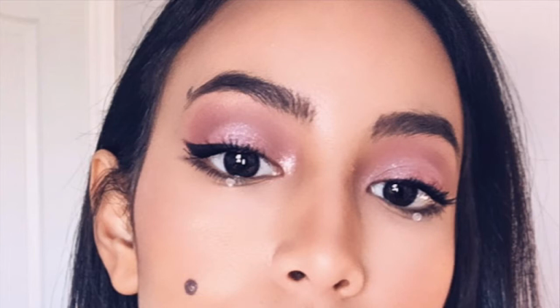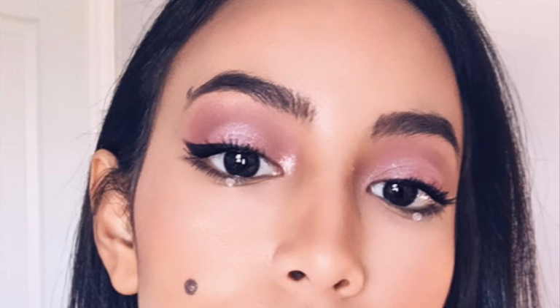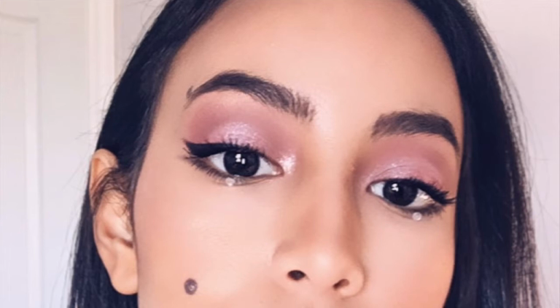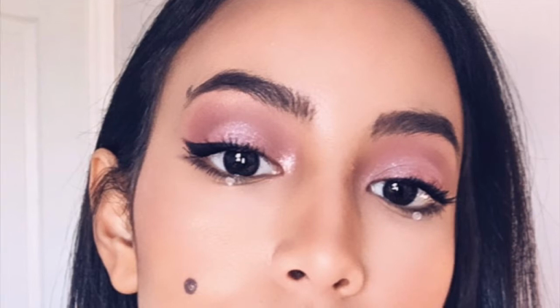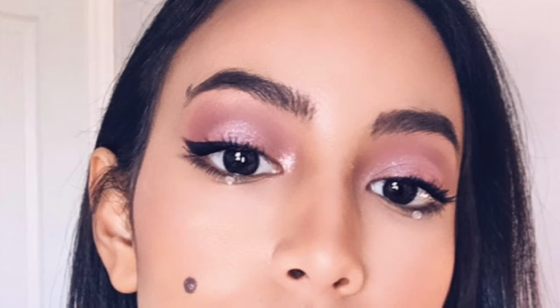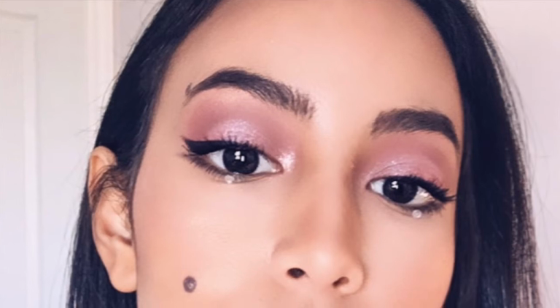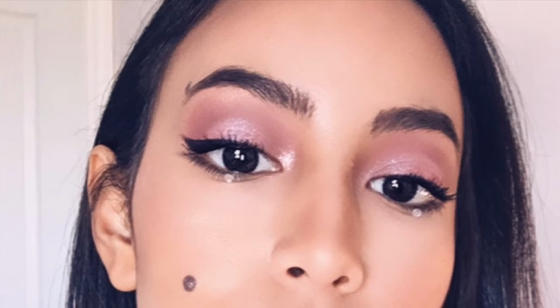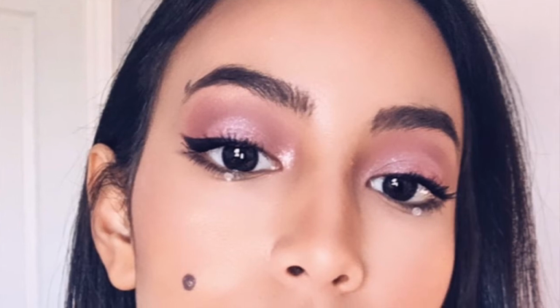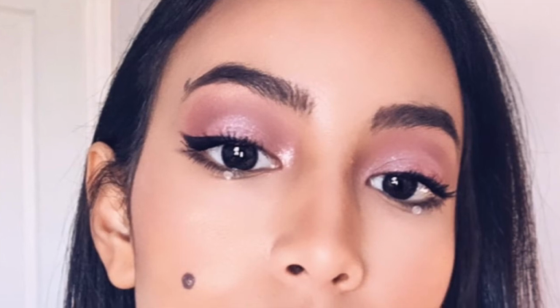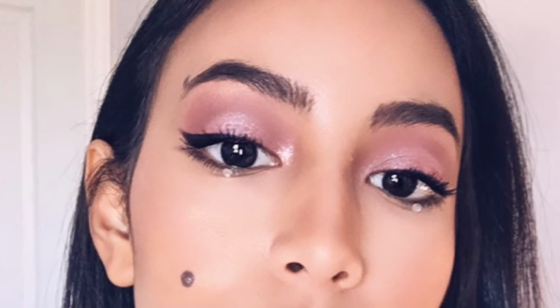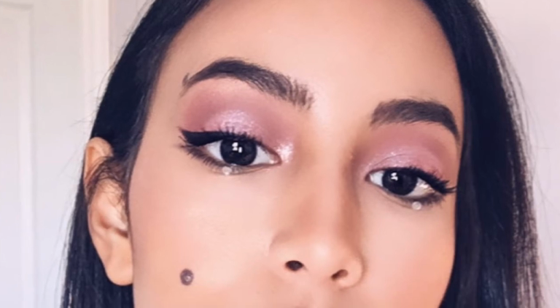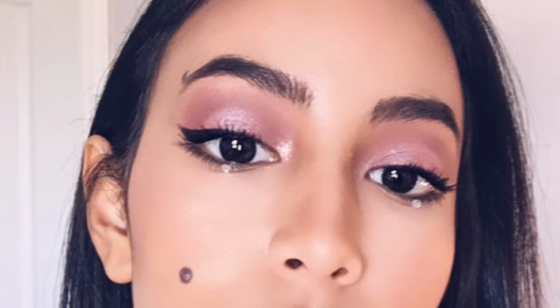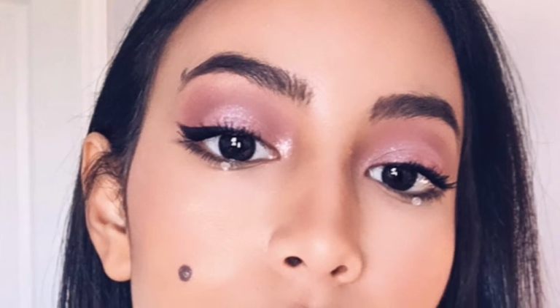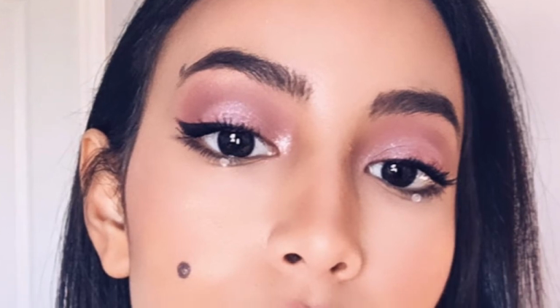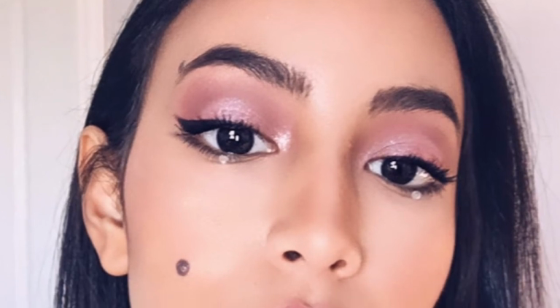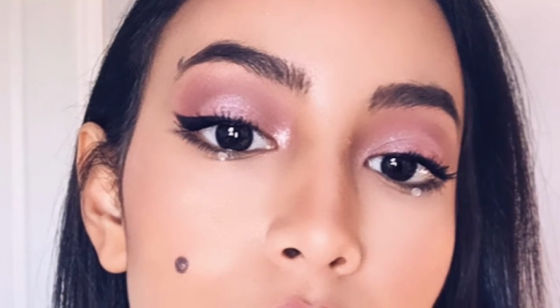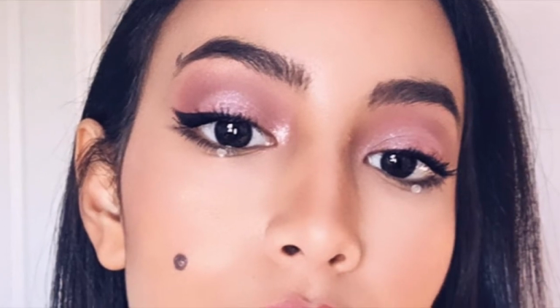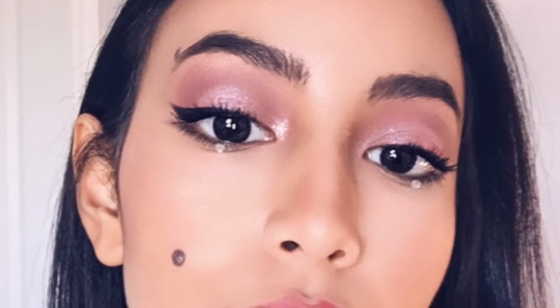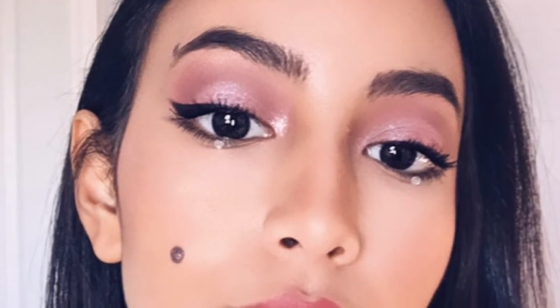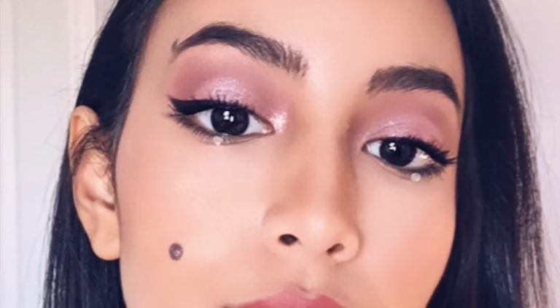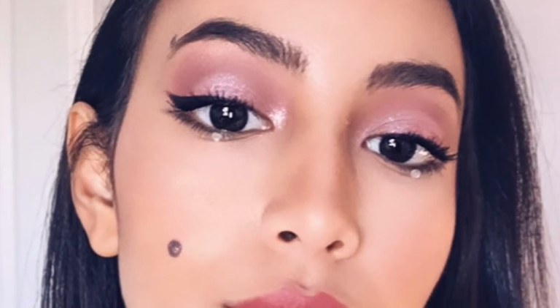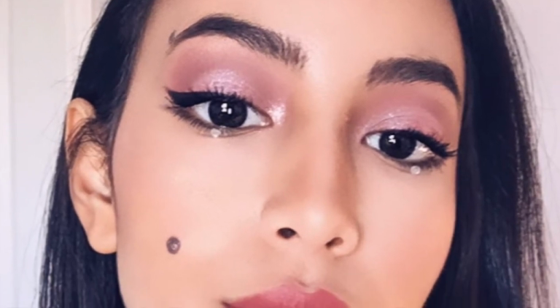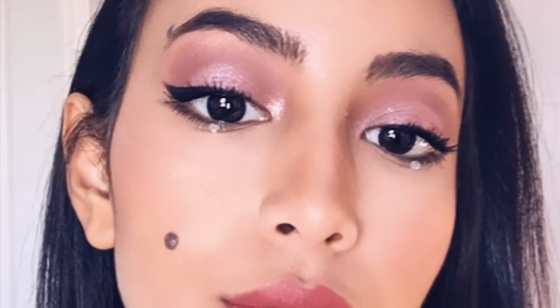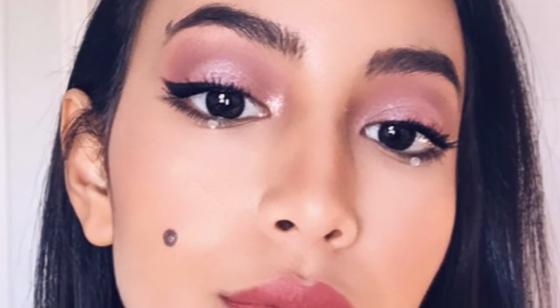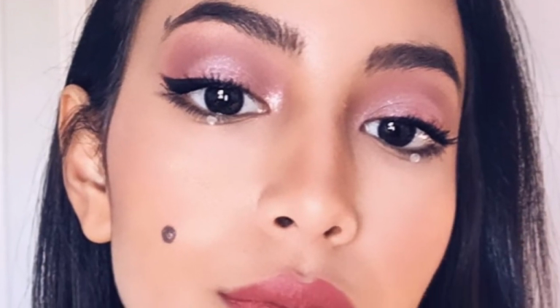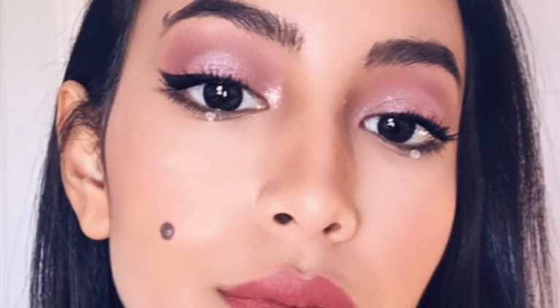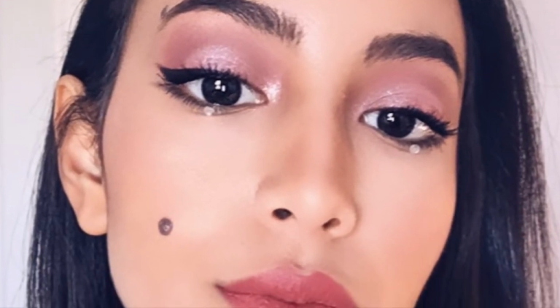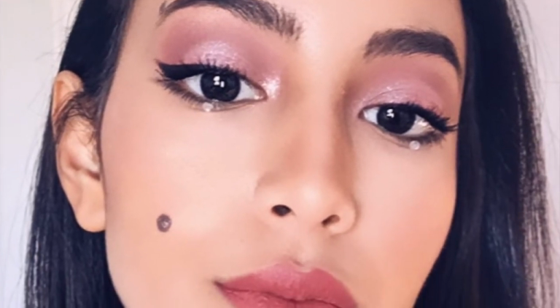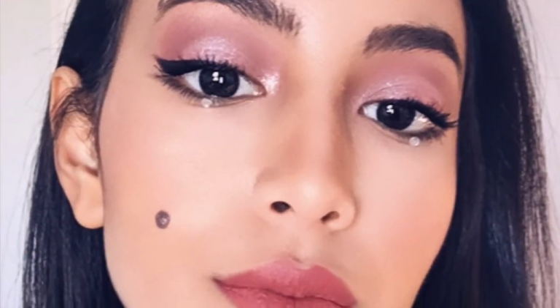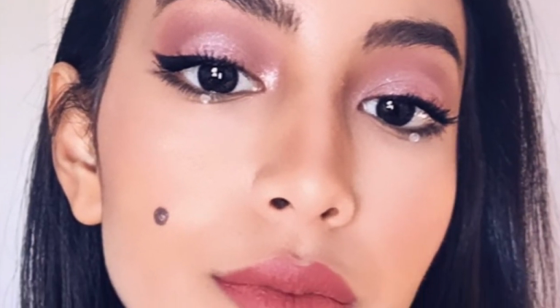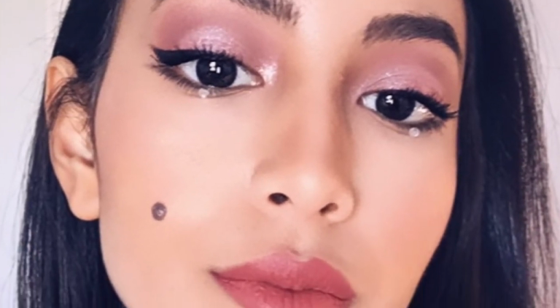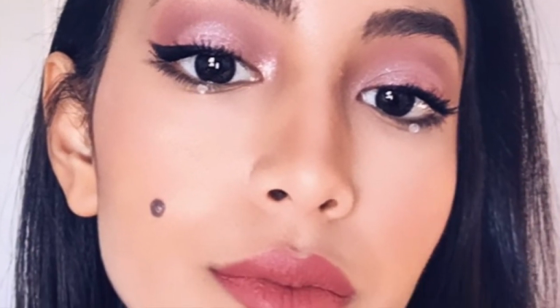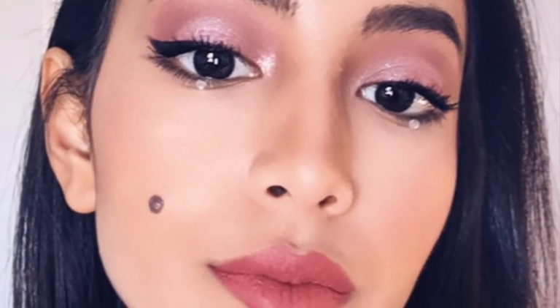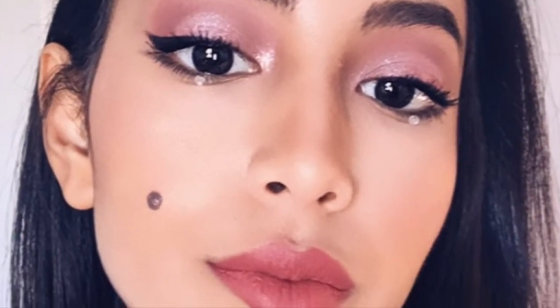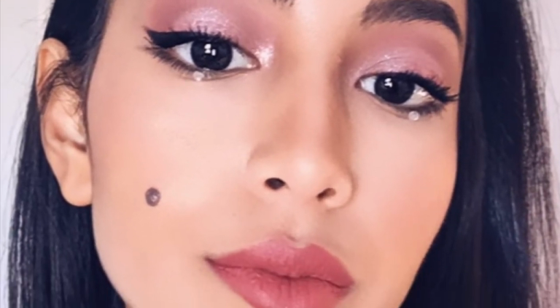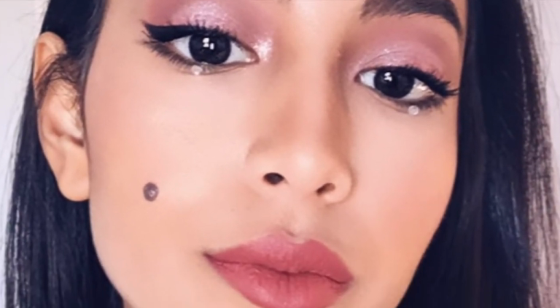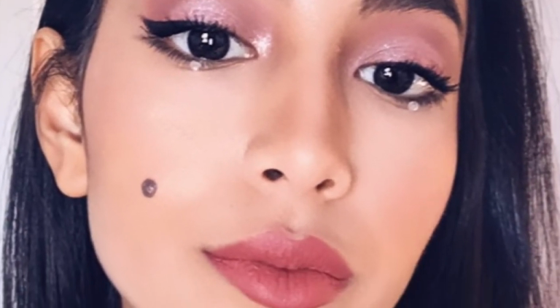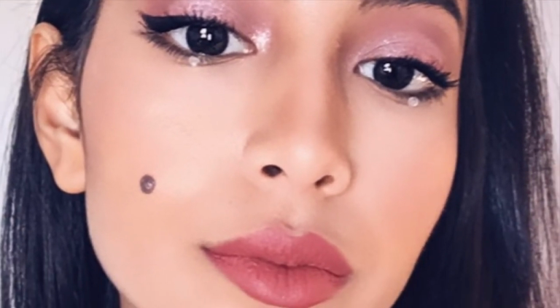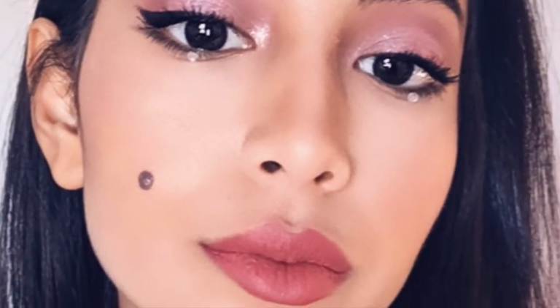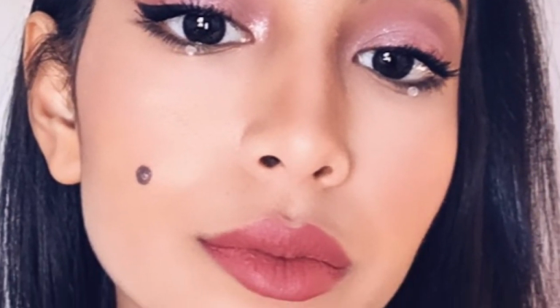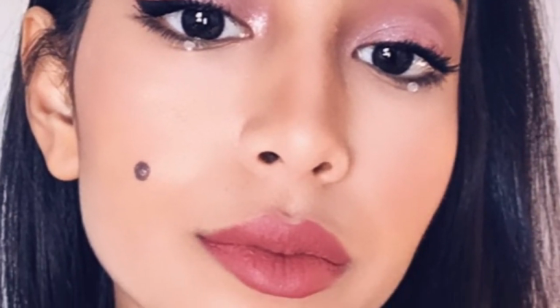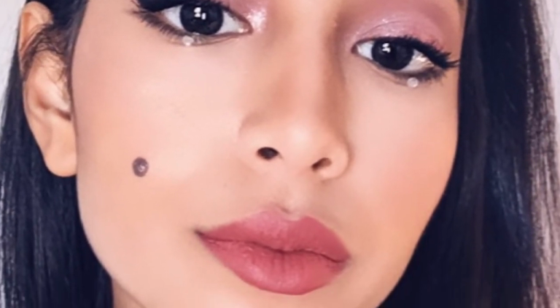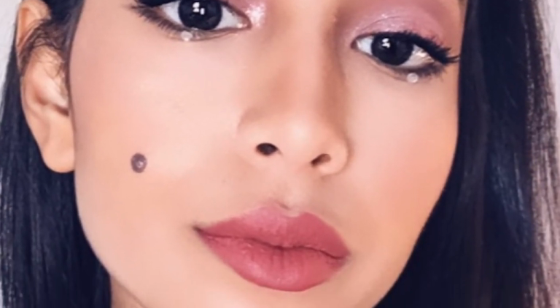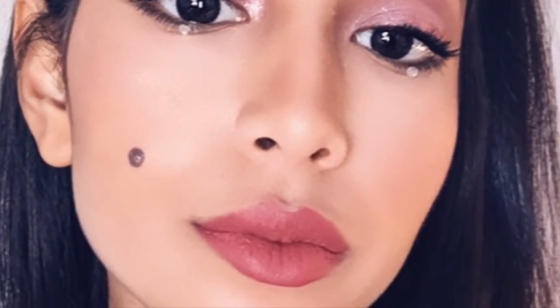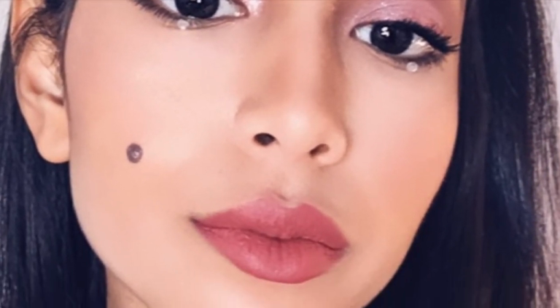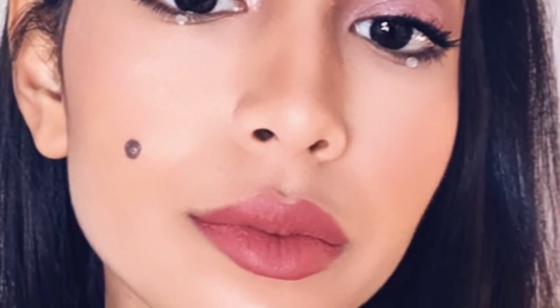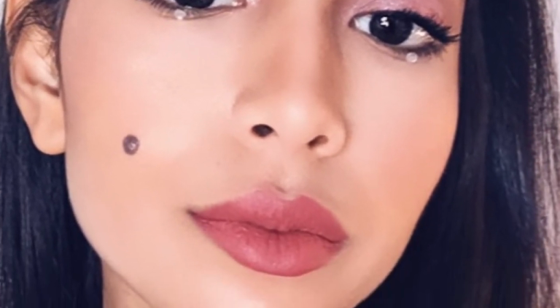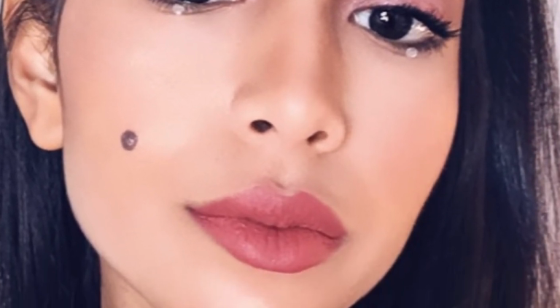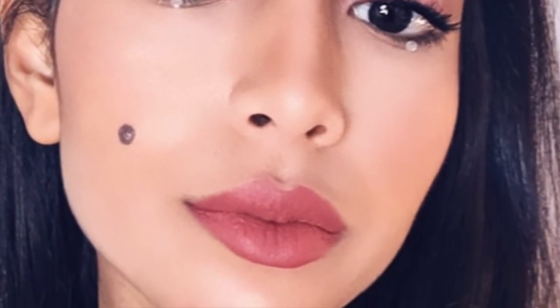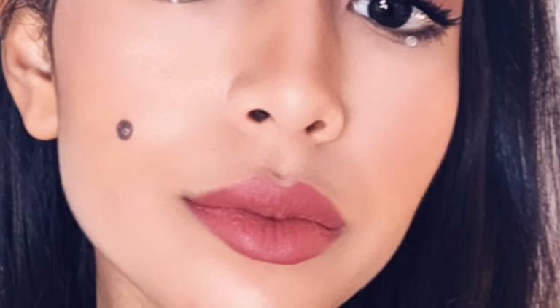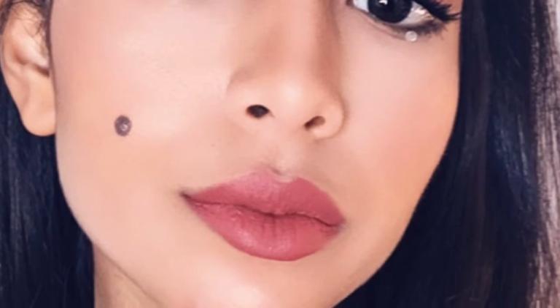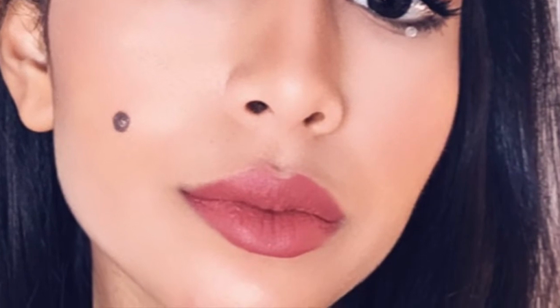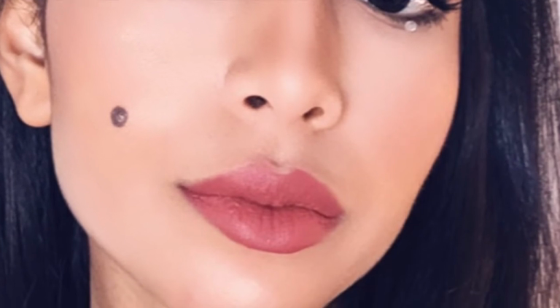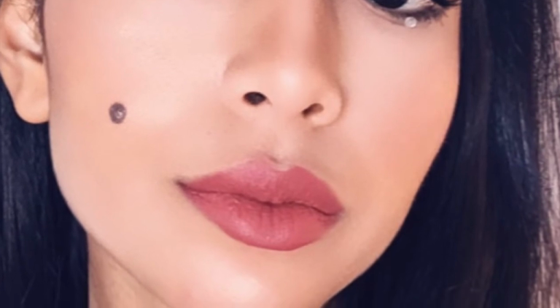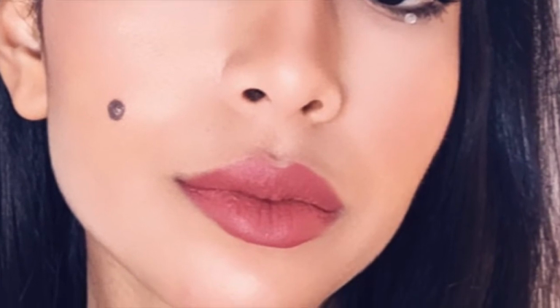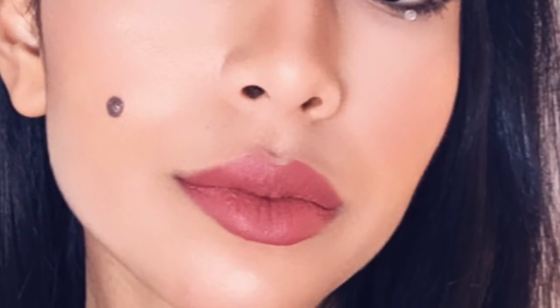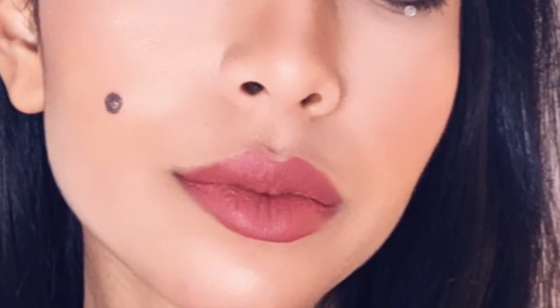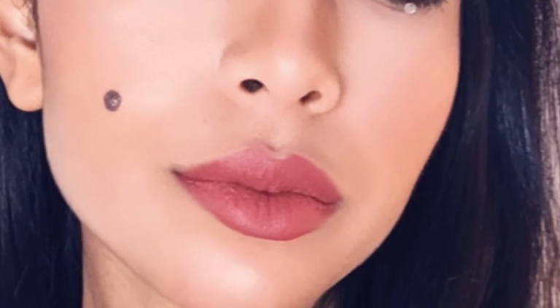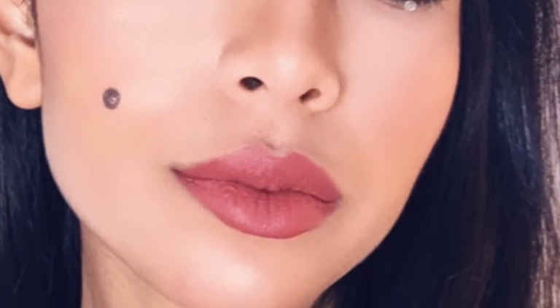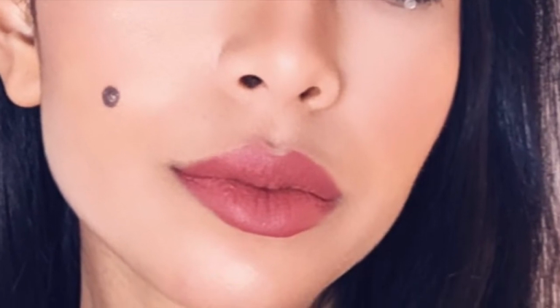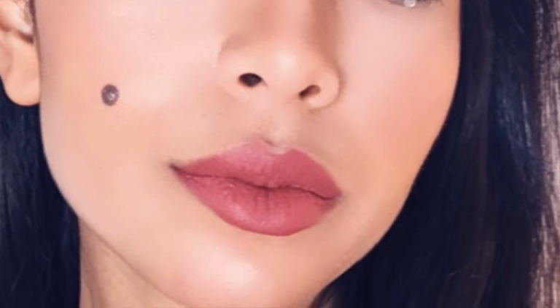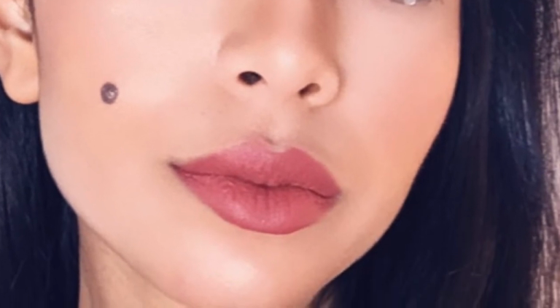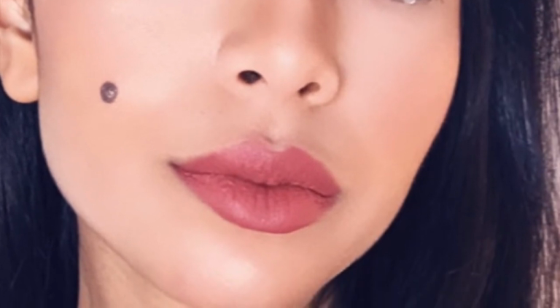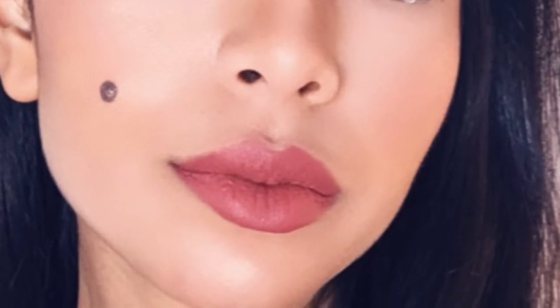Hi guys, welcome back to my channel. This is Gina Helmy, and today's video is going to be about this makeup look right here.